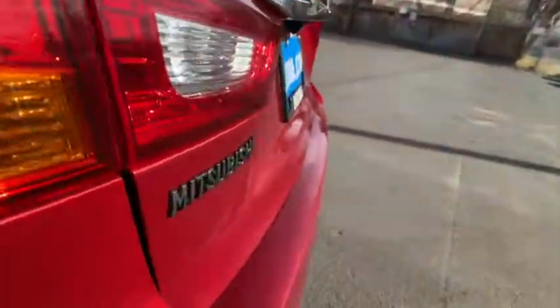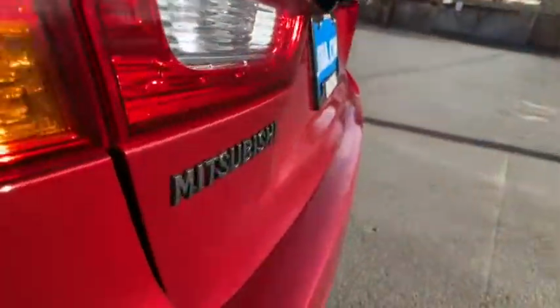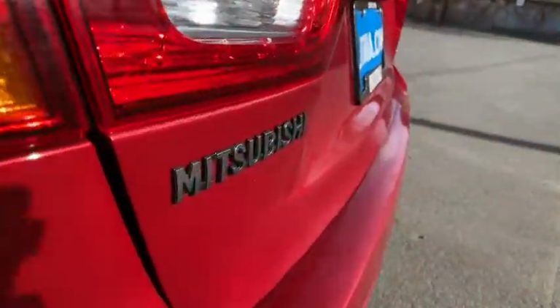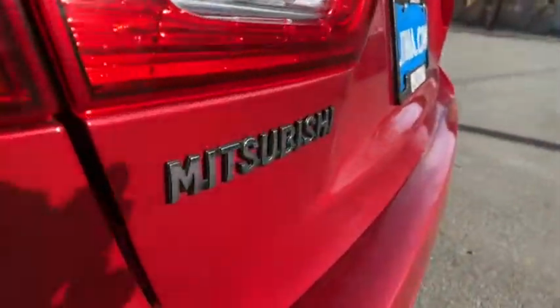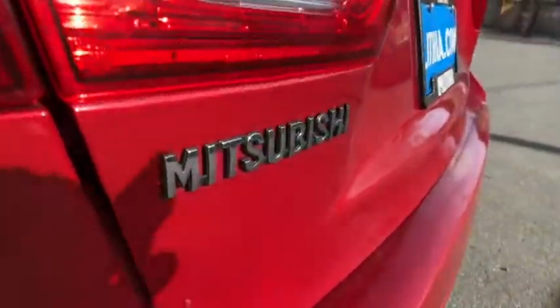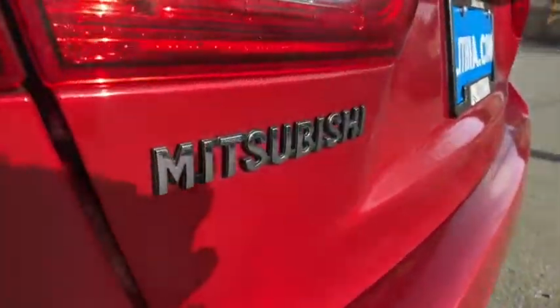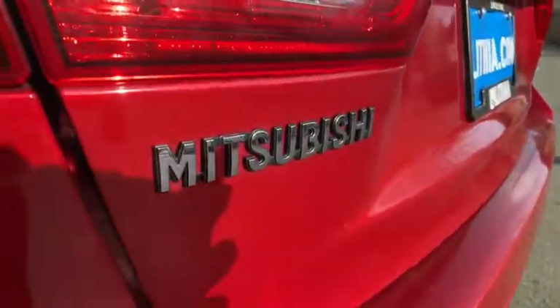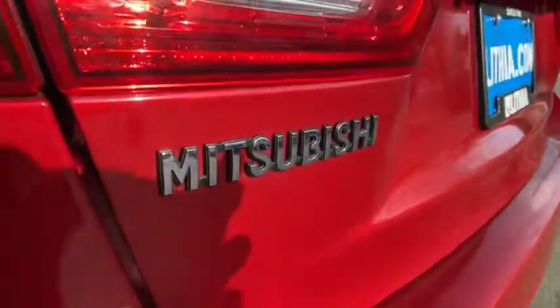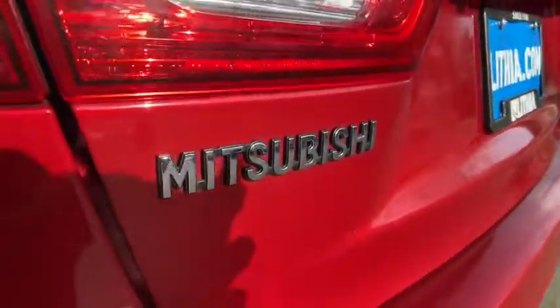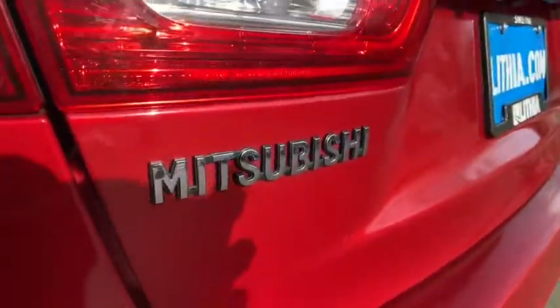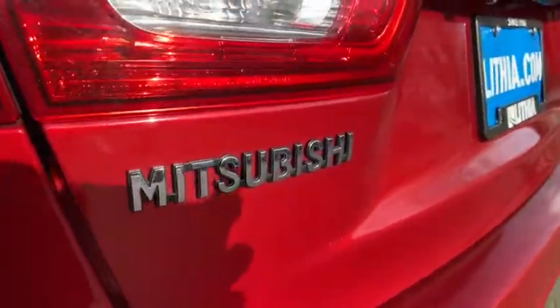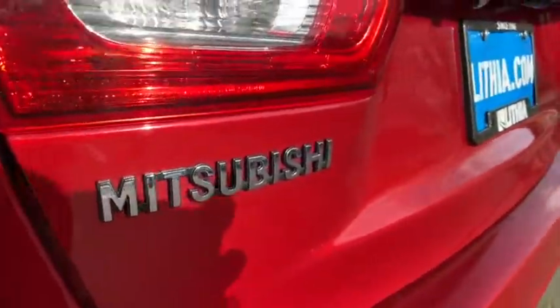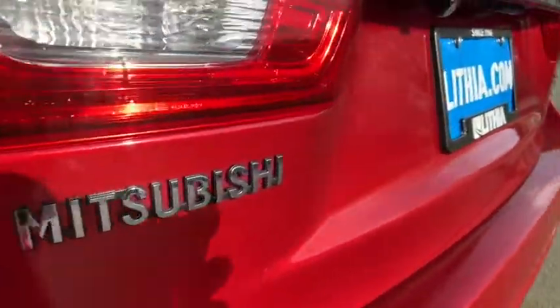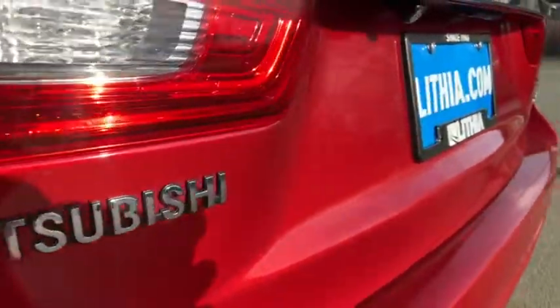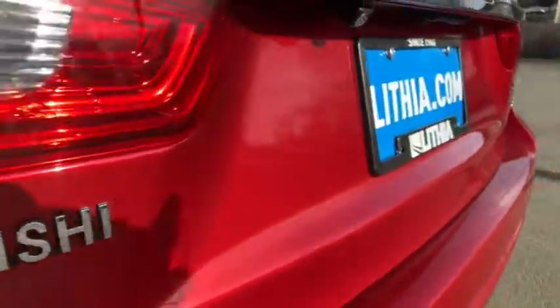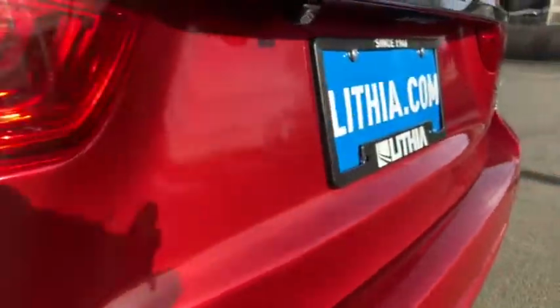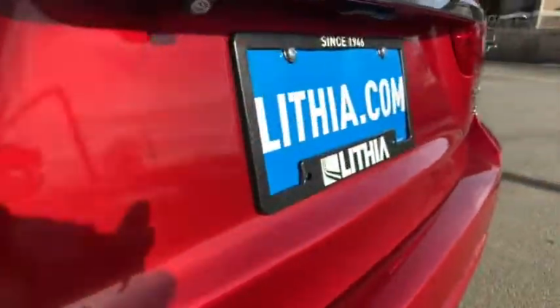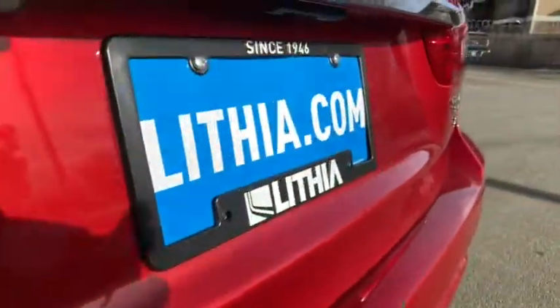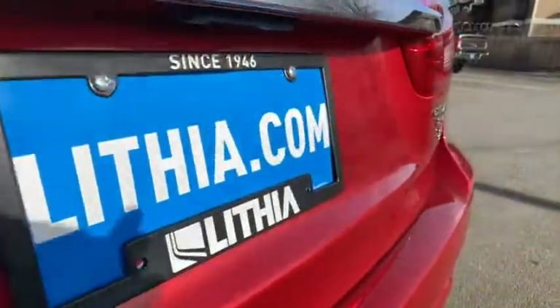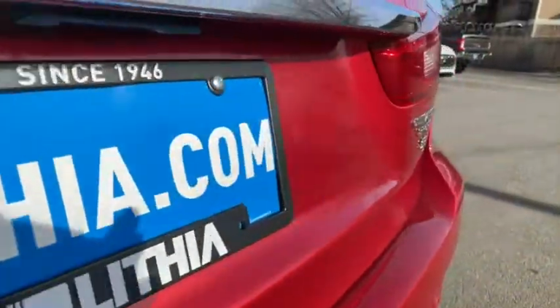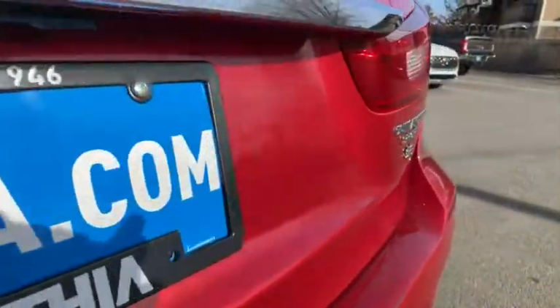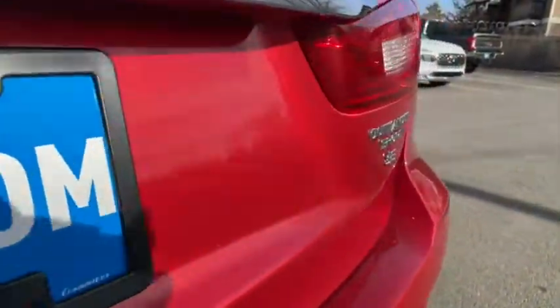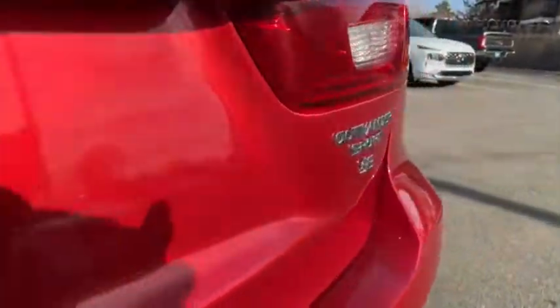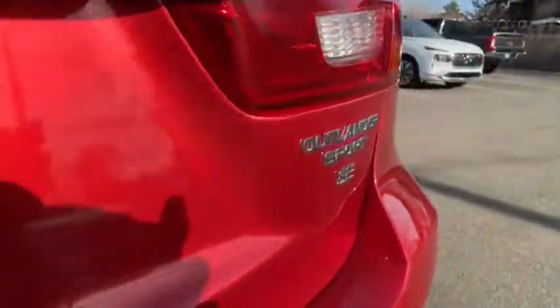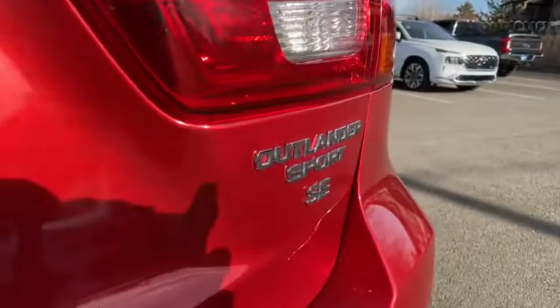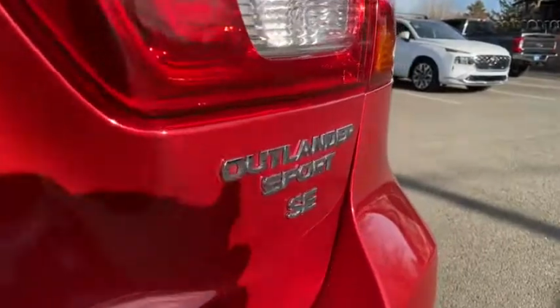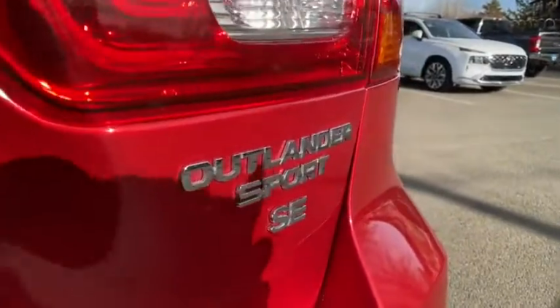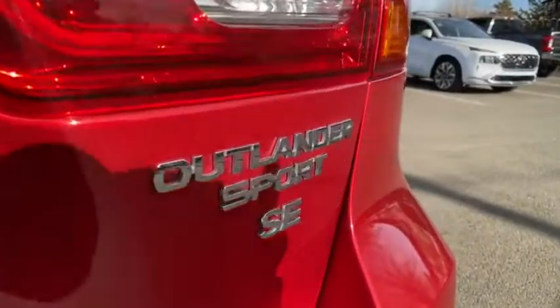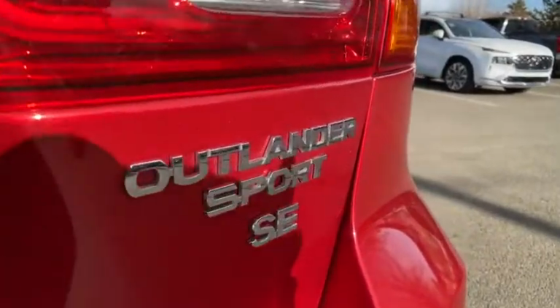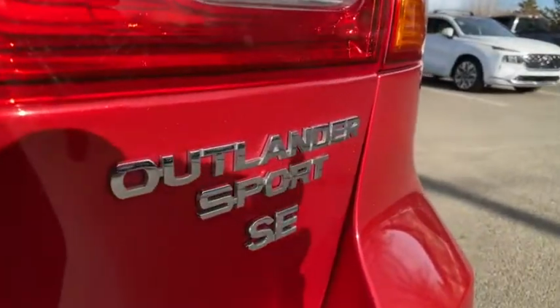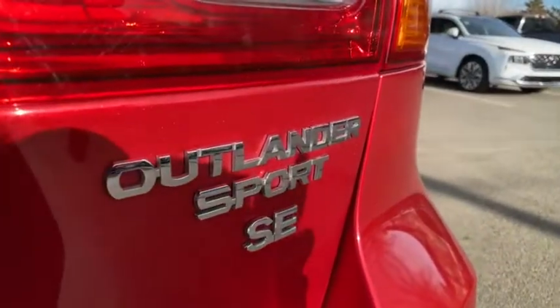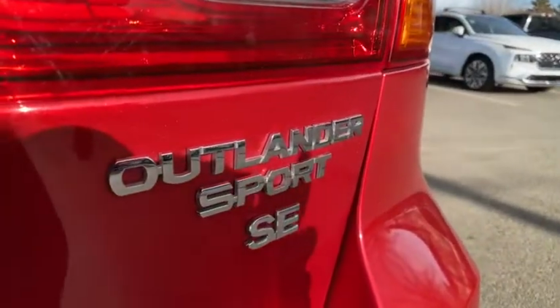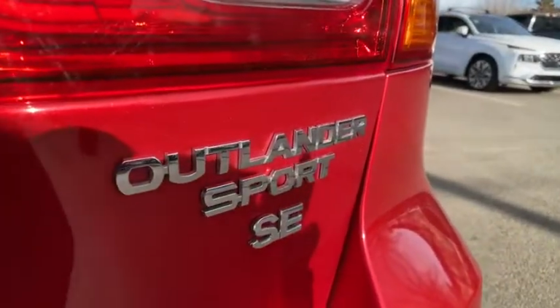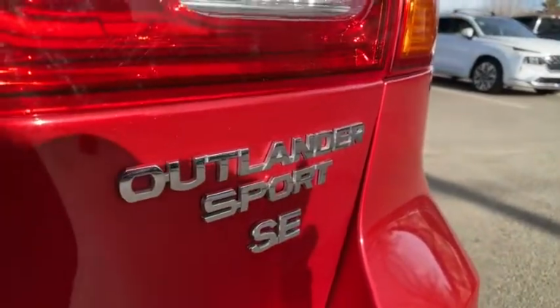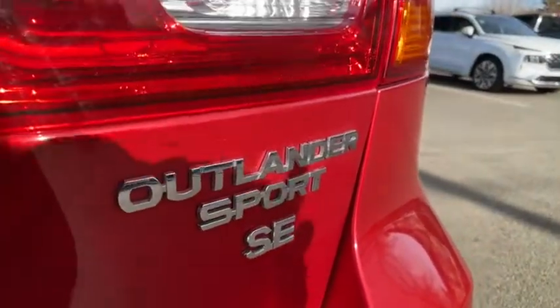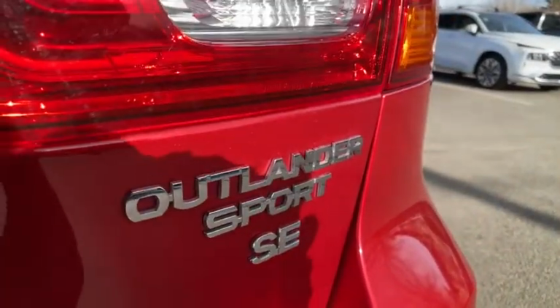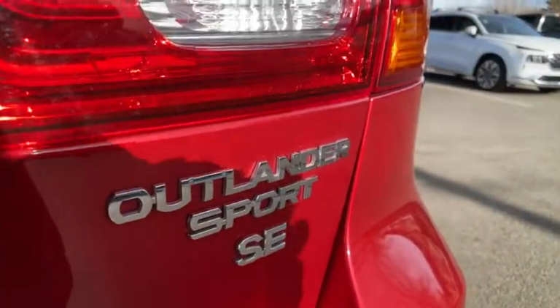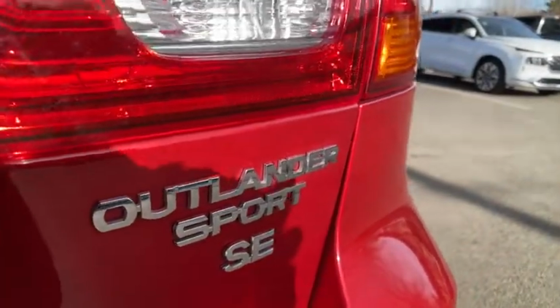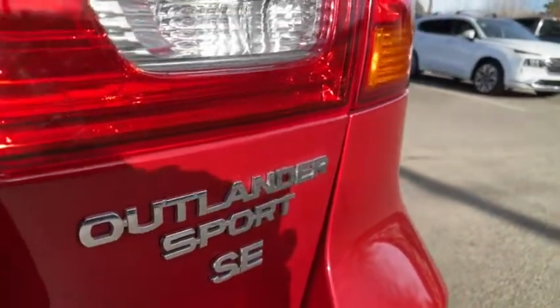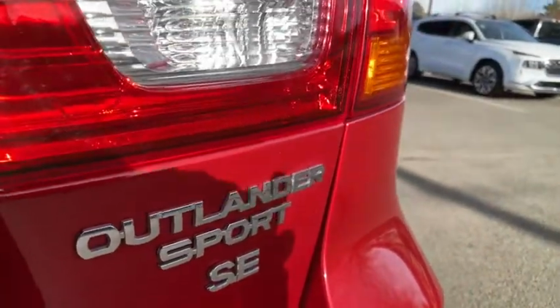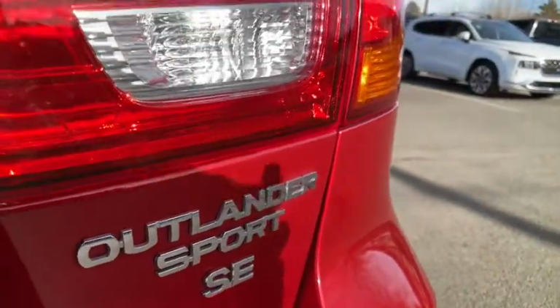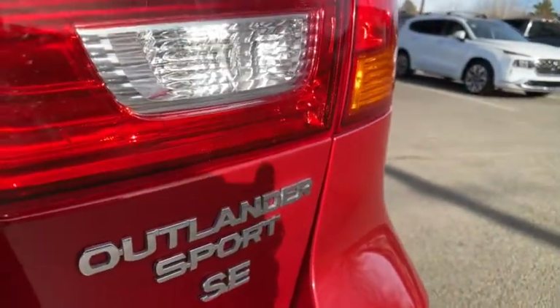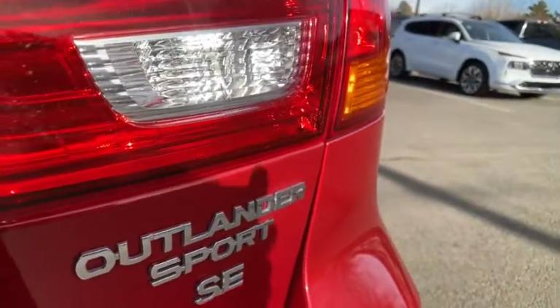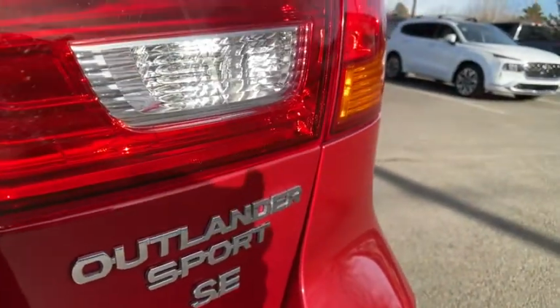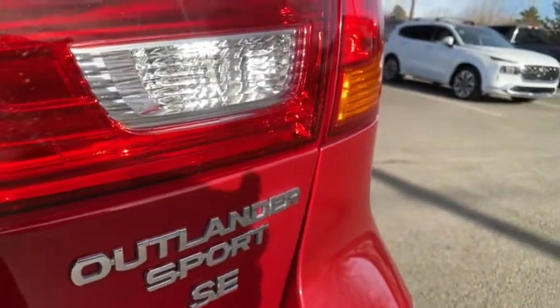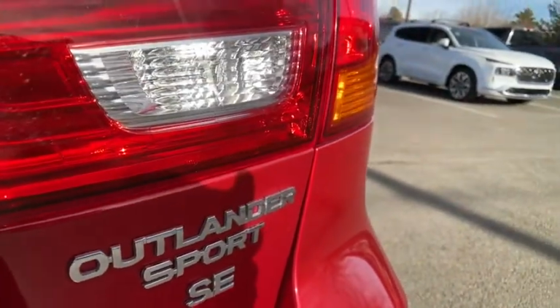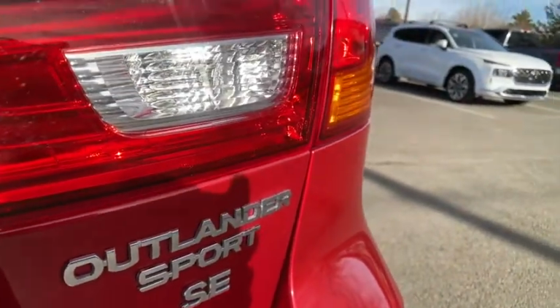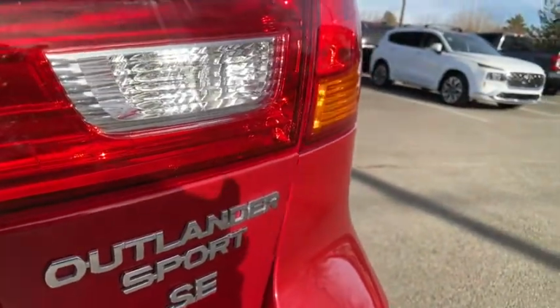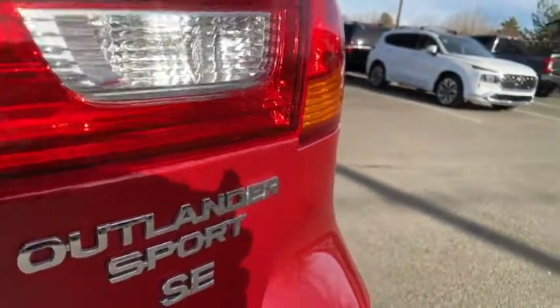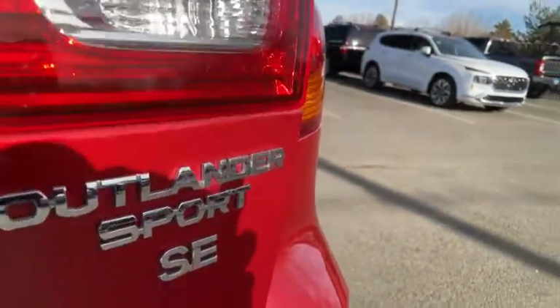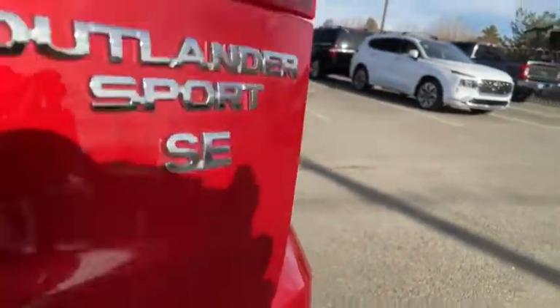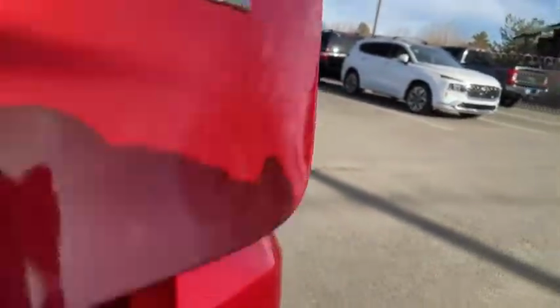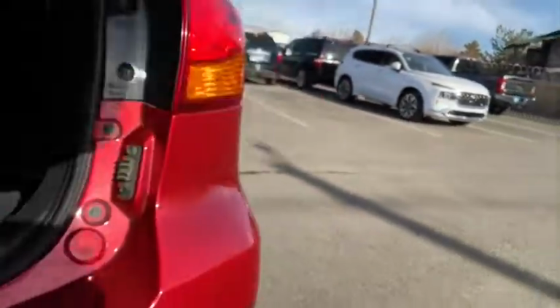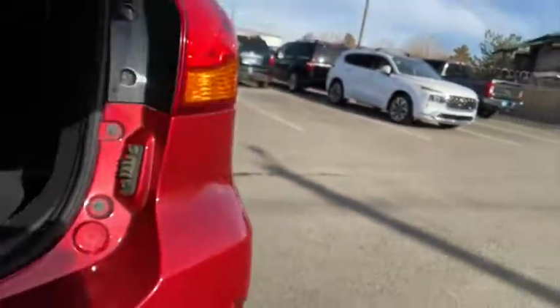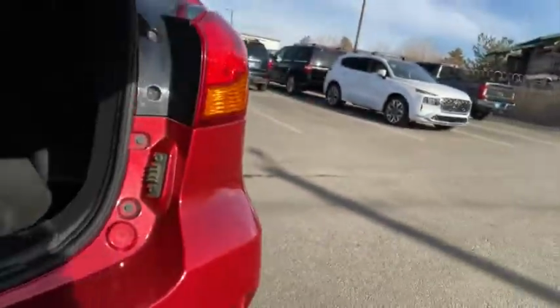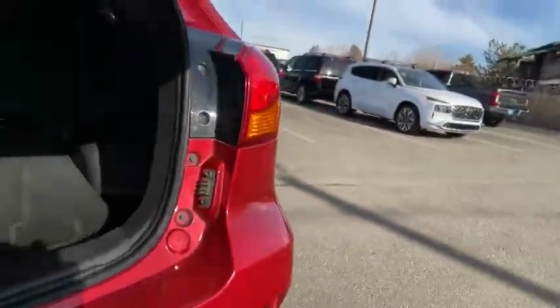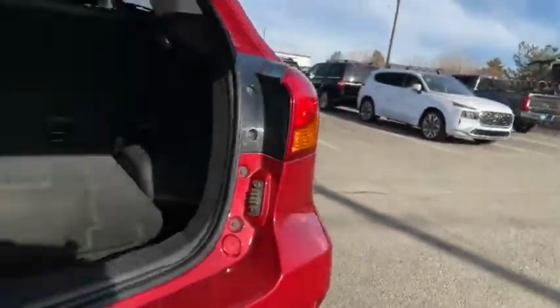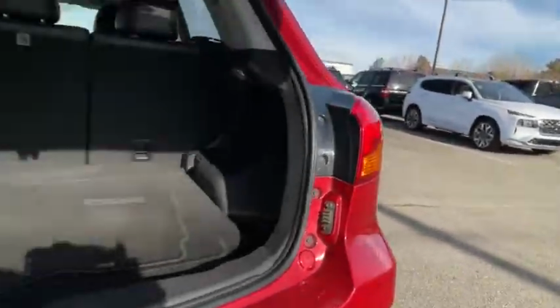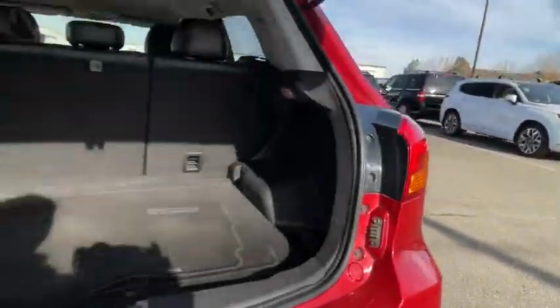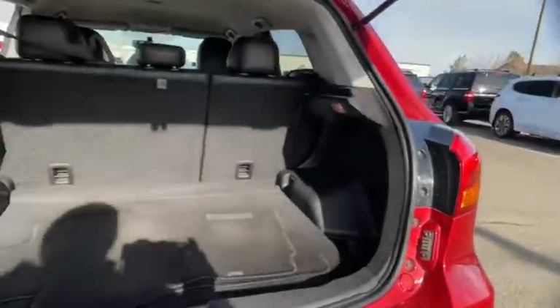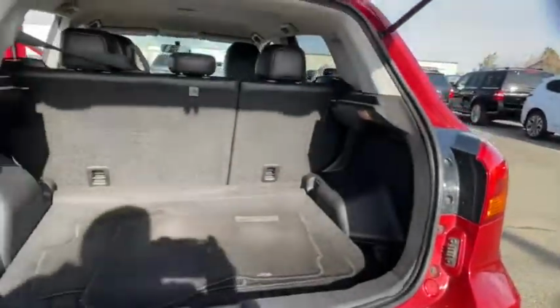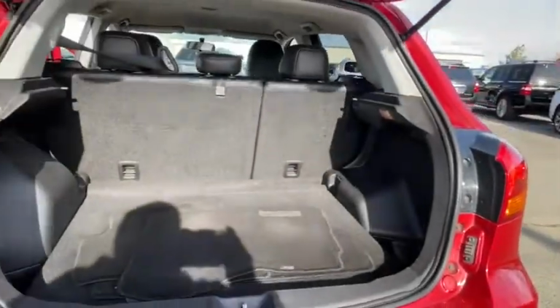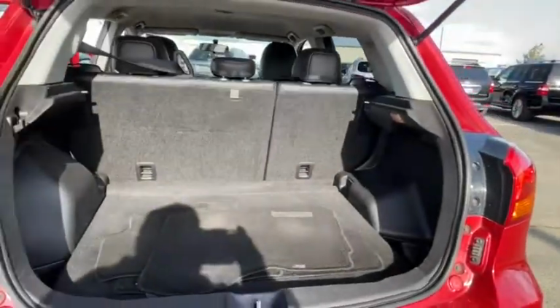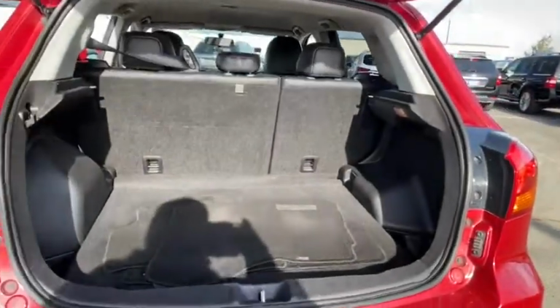AM-FM stereo radio, auto-off headlights, trip computer, child safety locks. Come take a test drive today.